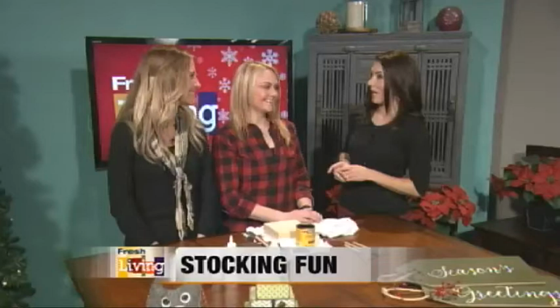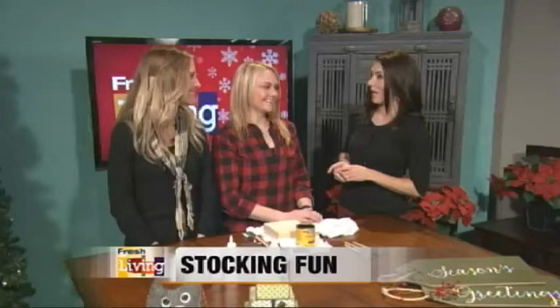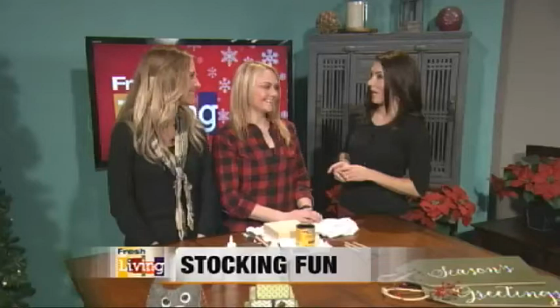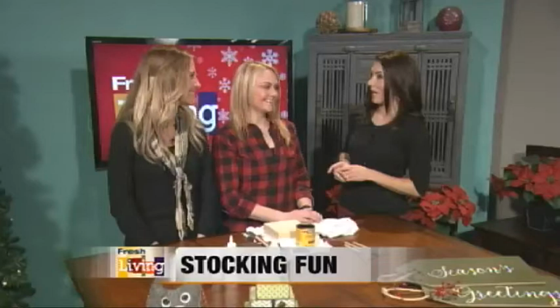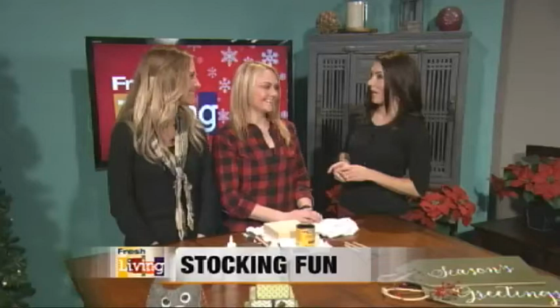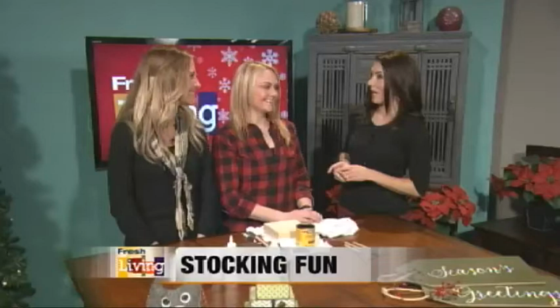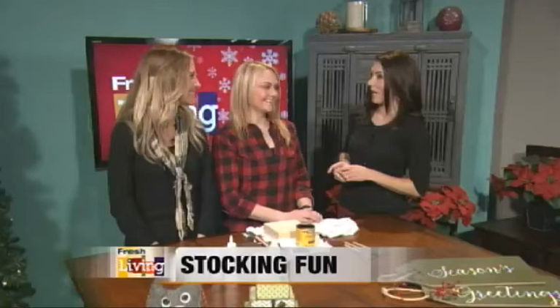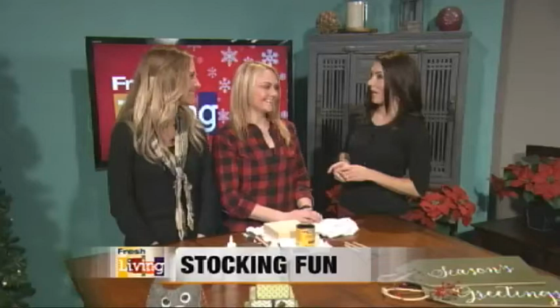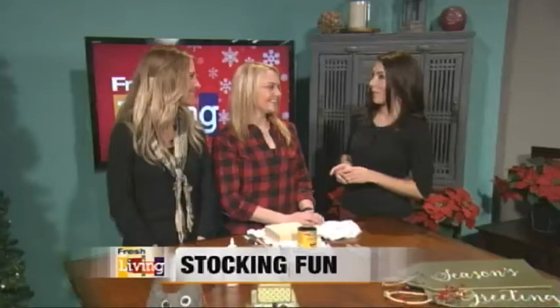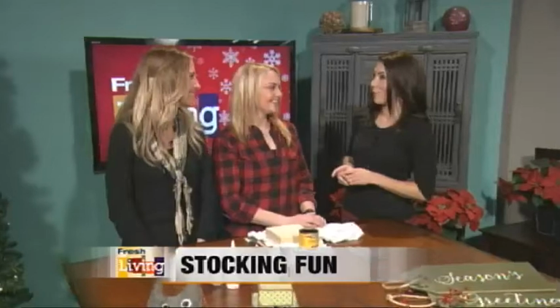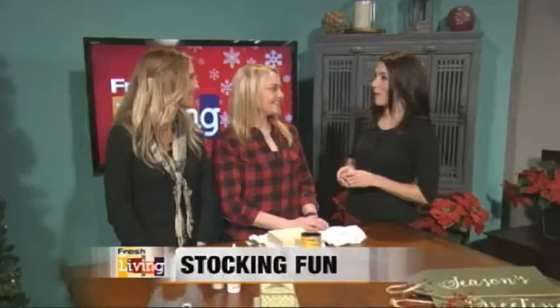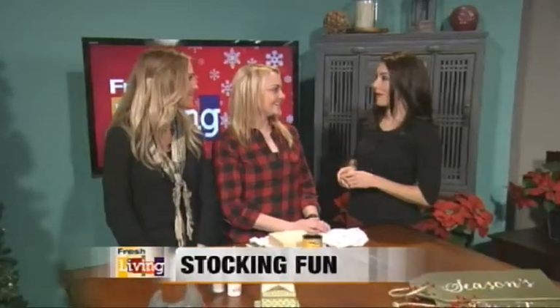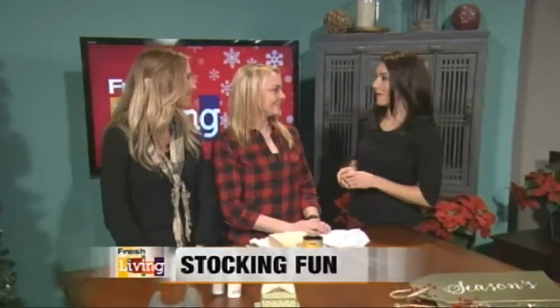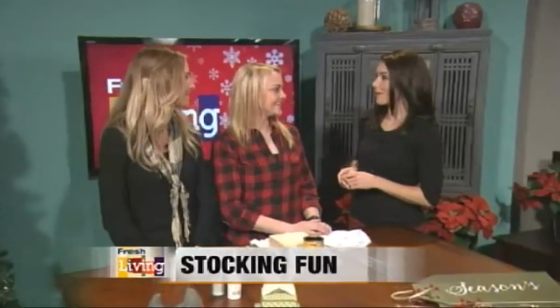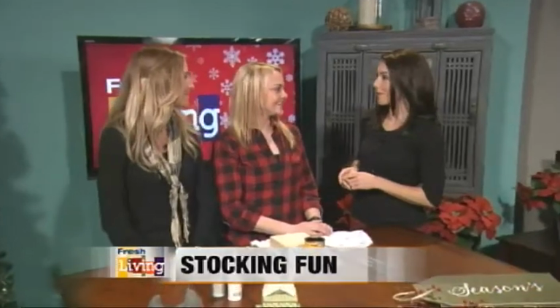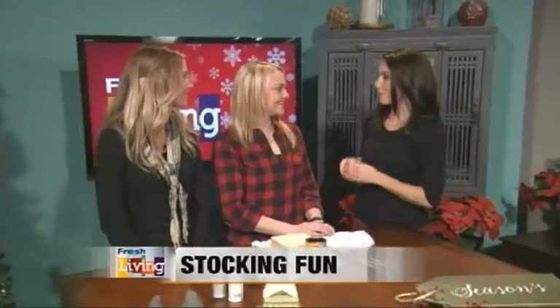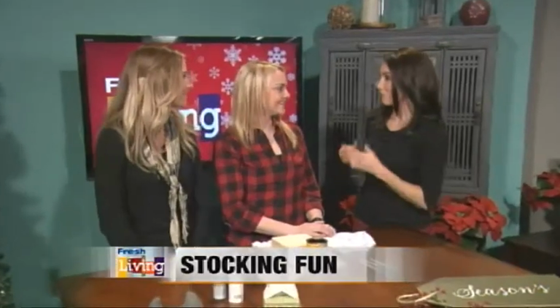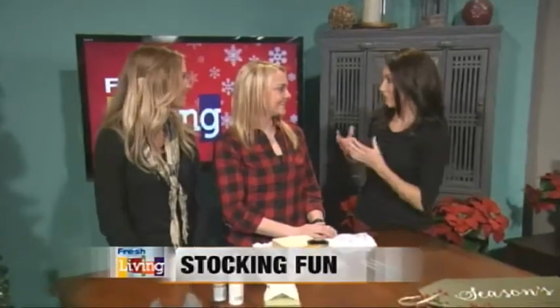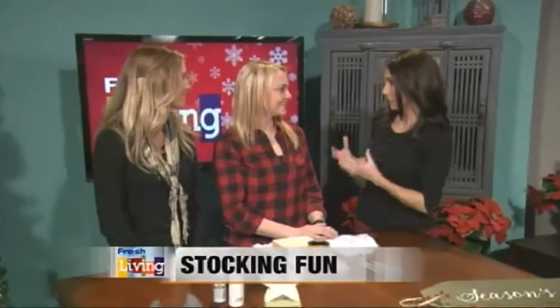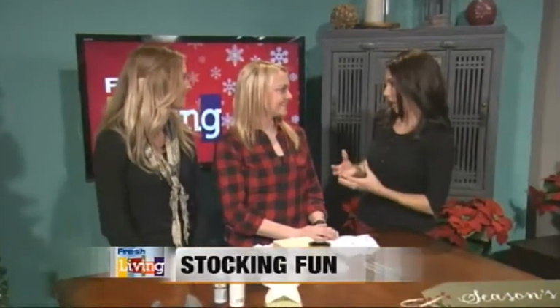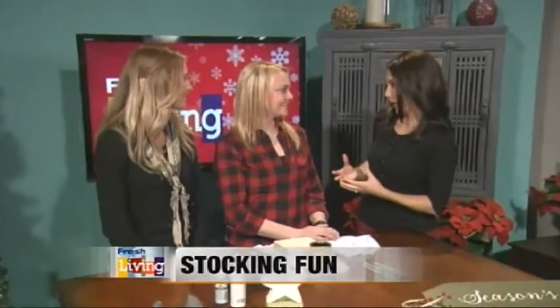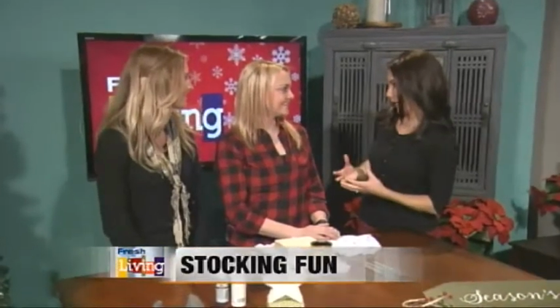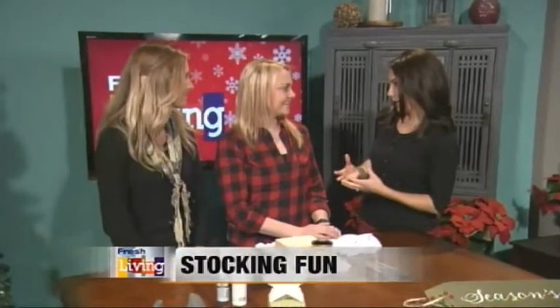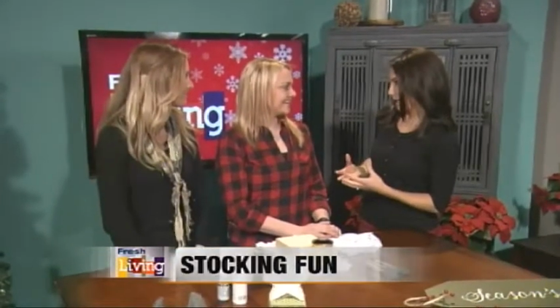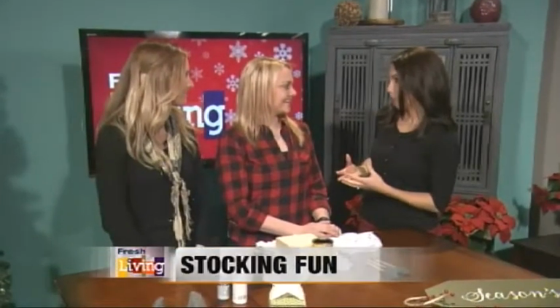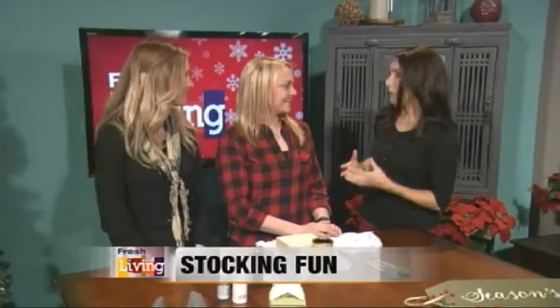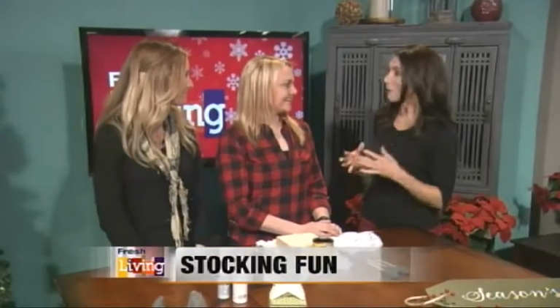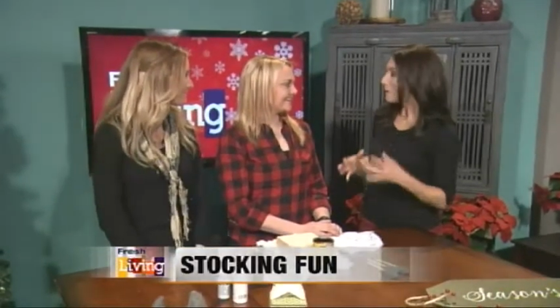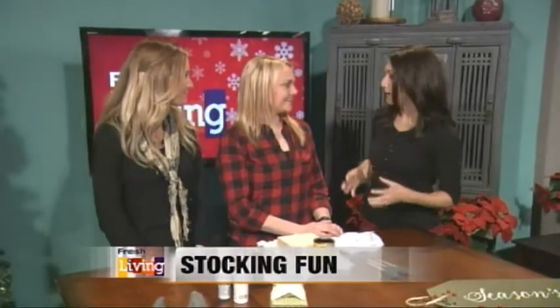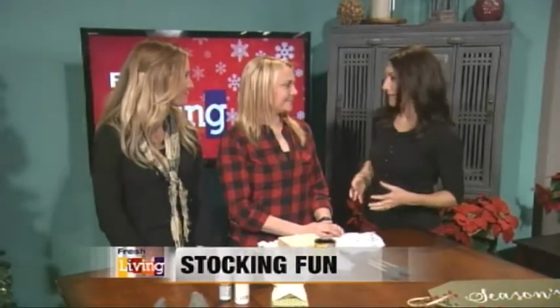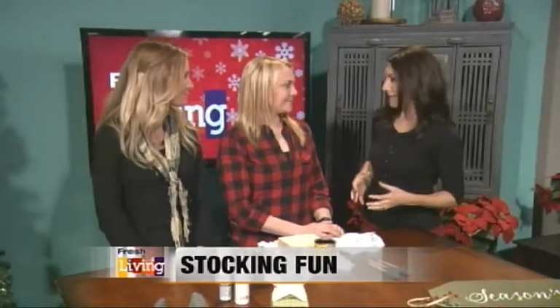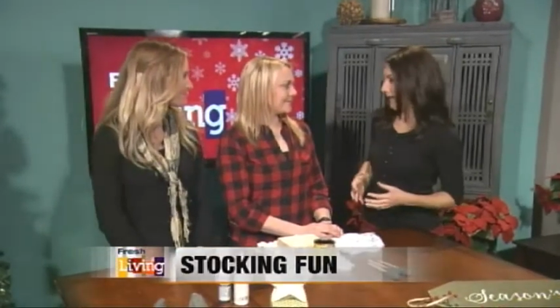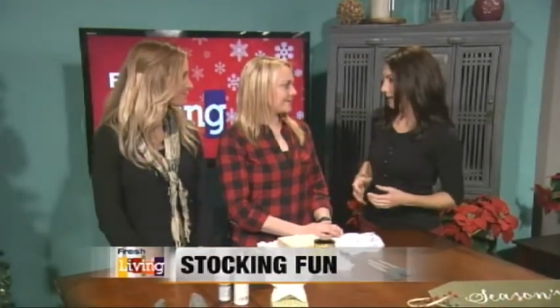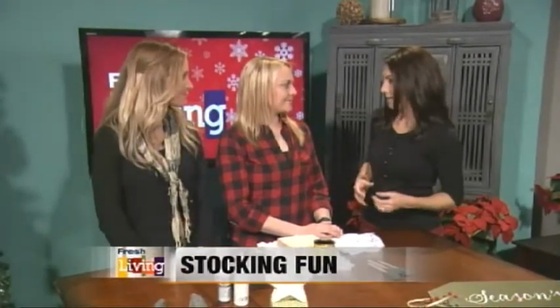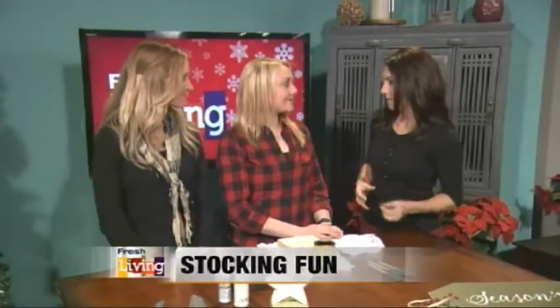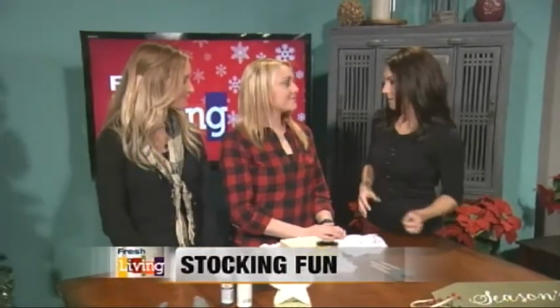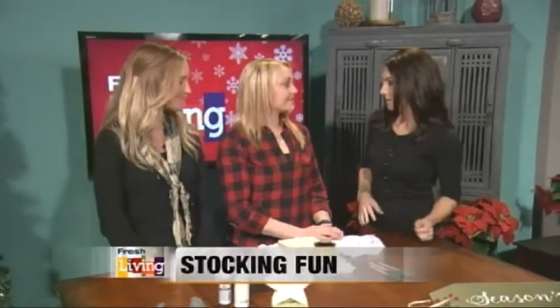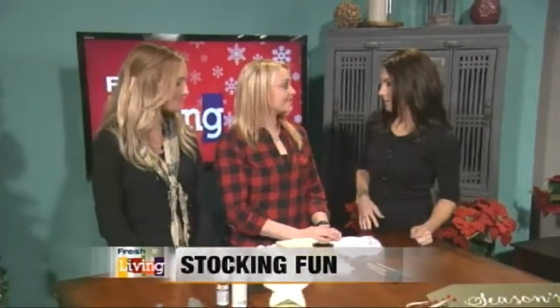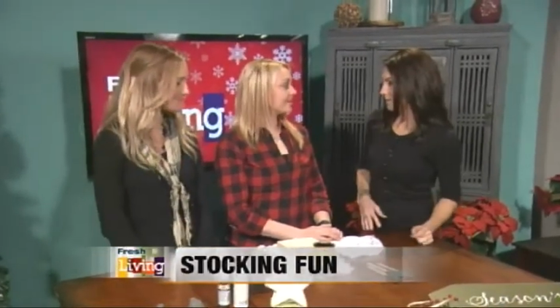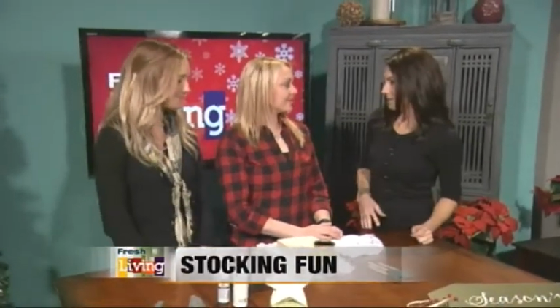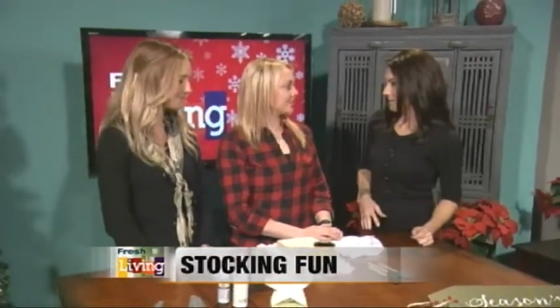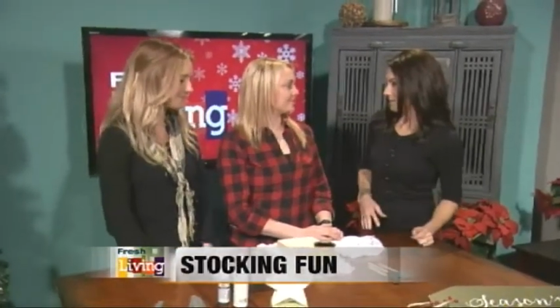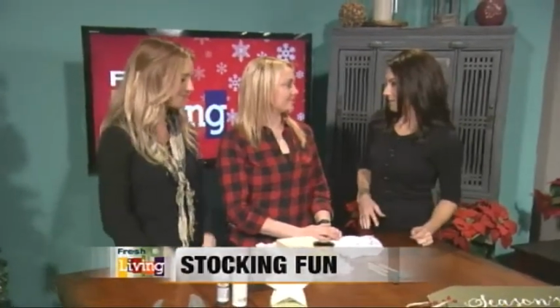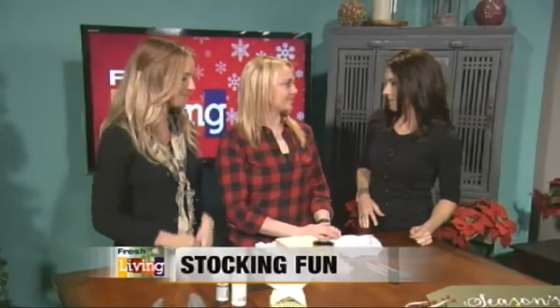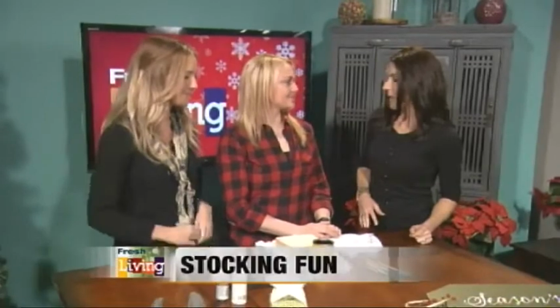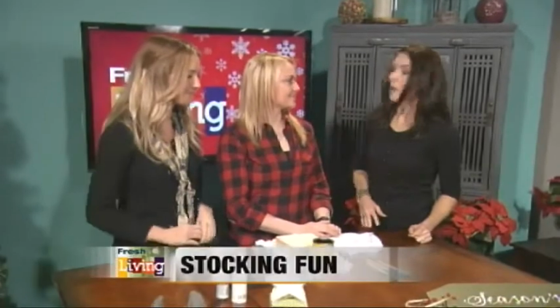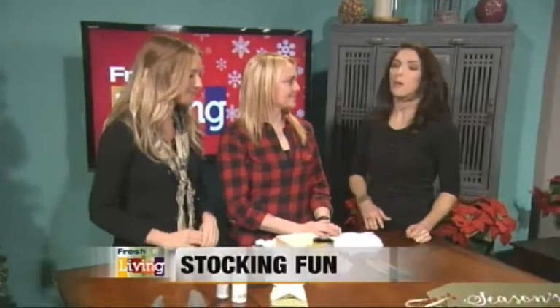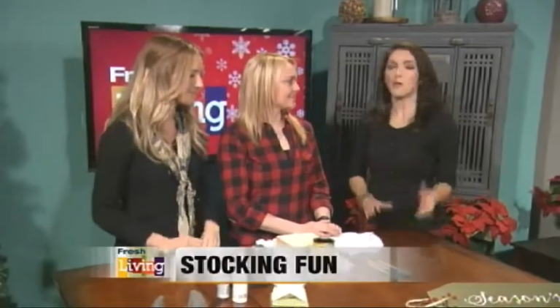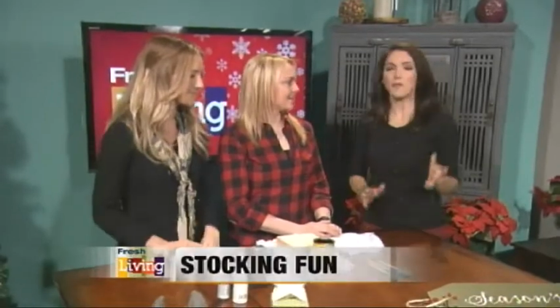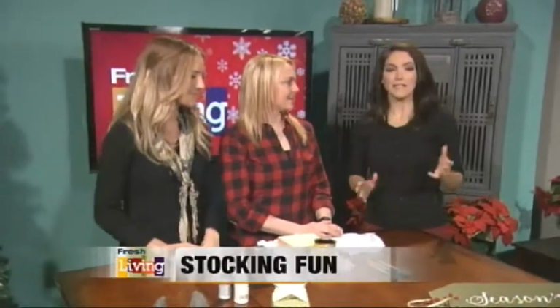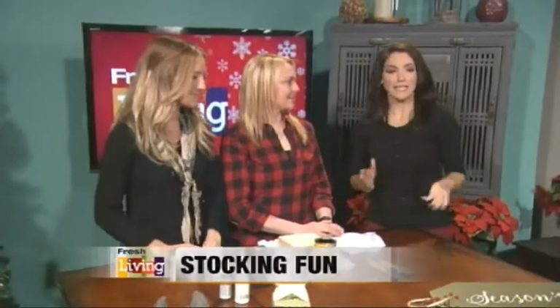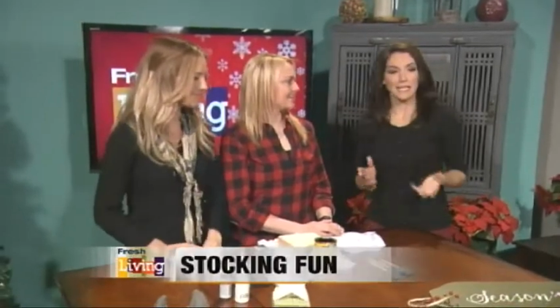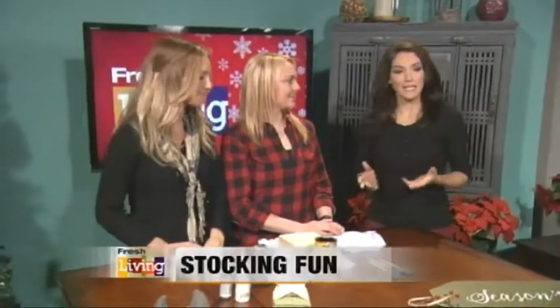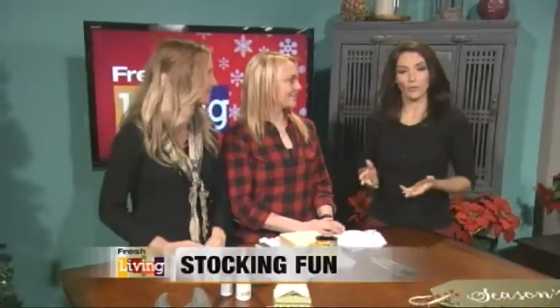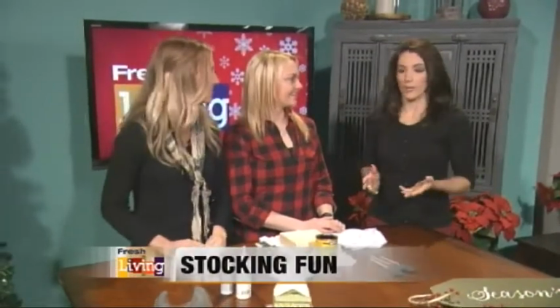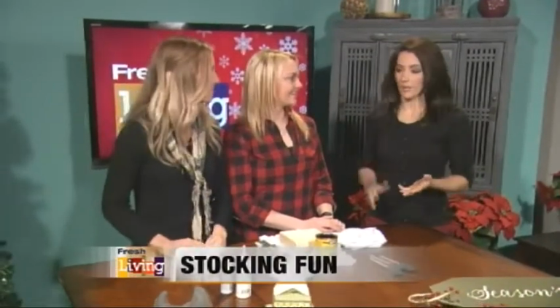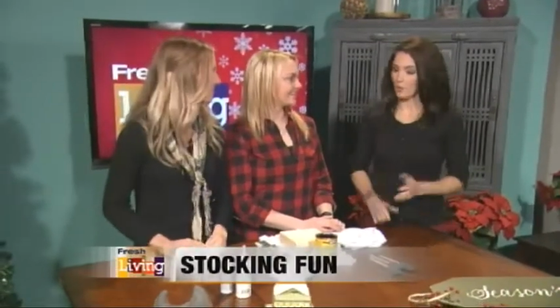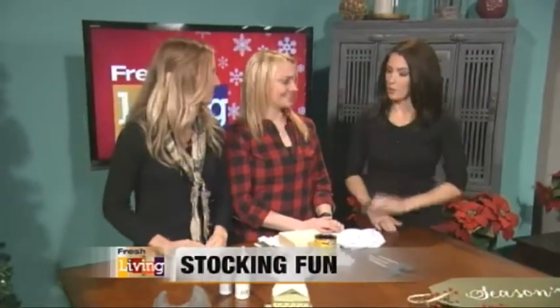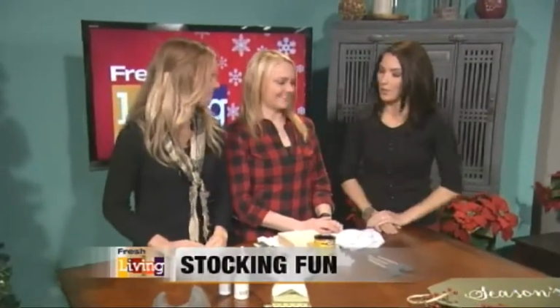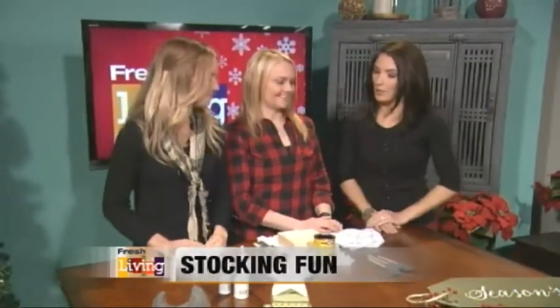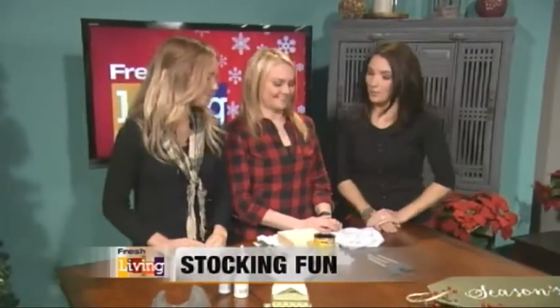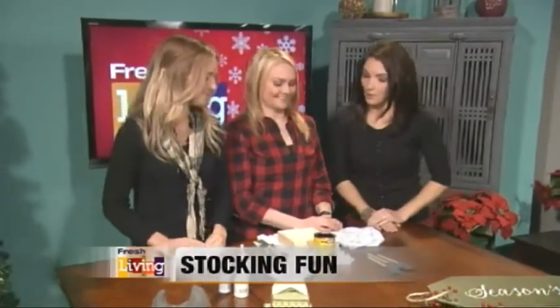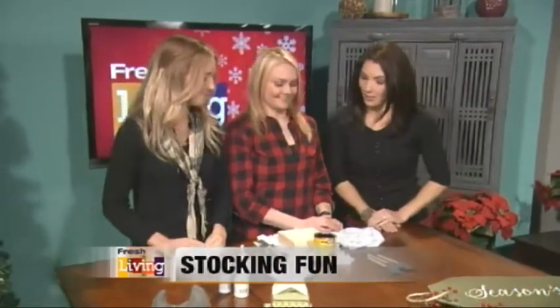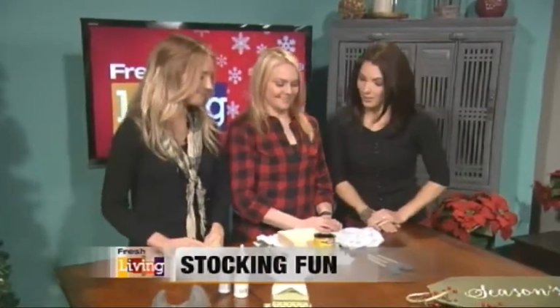This is Ali and Rachel and we're making stuff for stockings. So what are we making today? We're going to make stocking holders. Oh perfect, I need a new one. So show me how to do this.